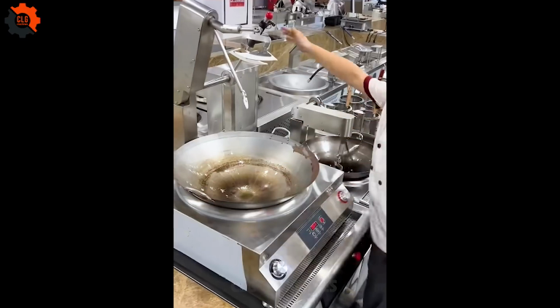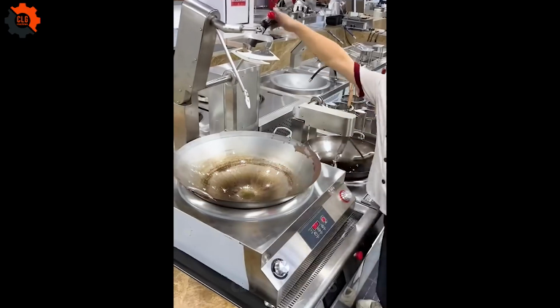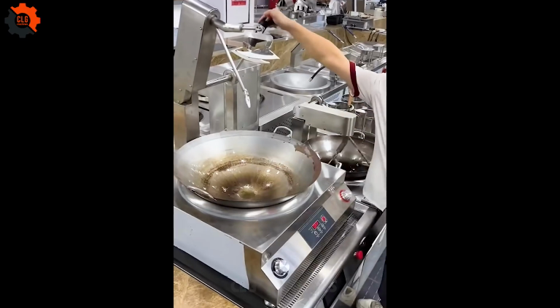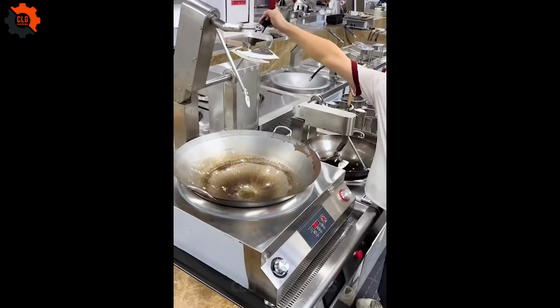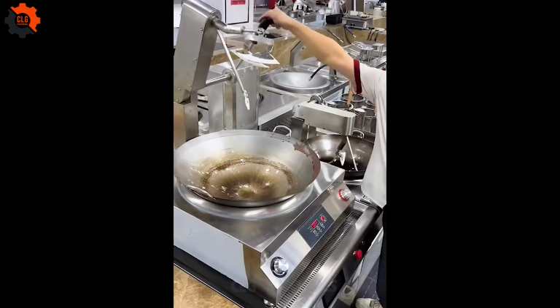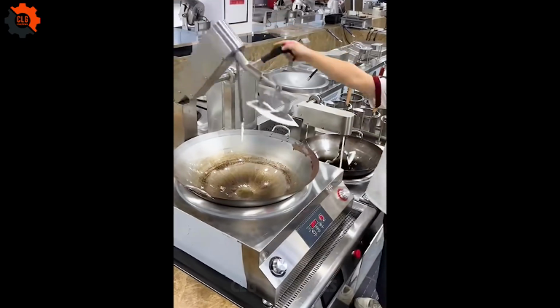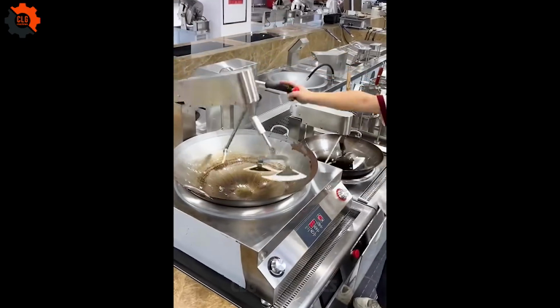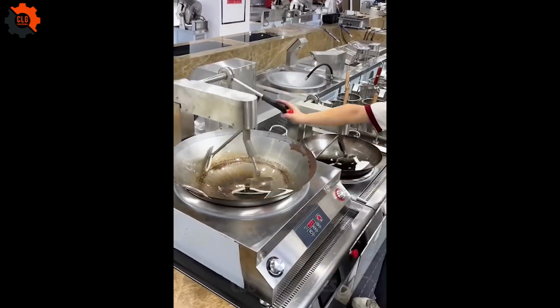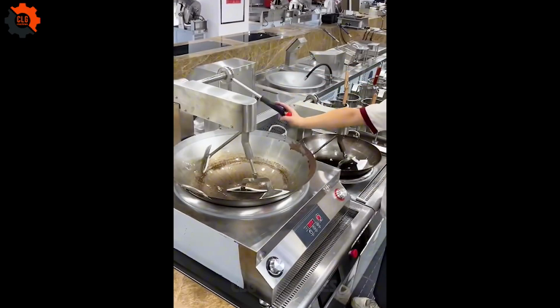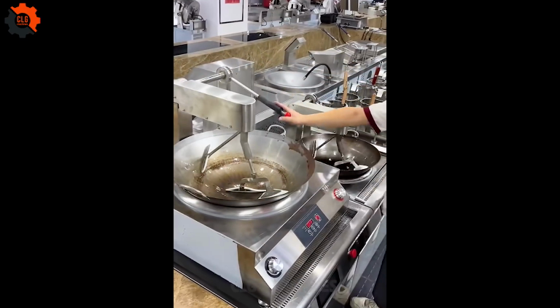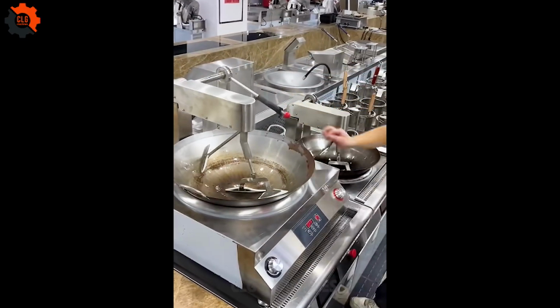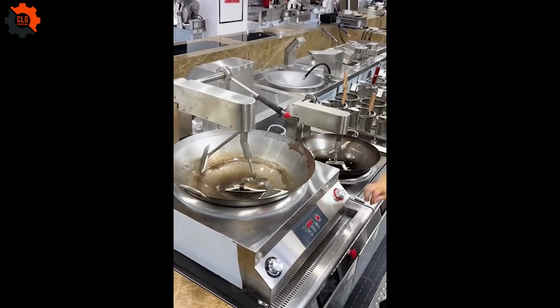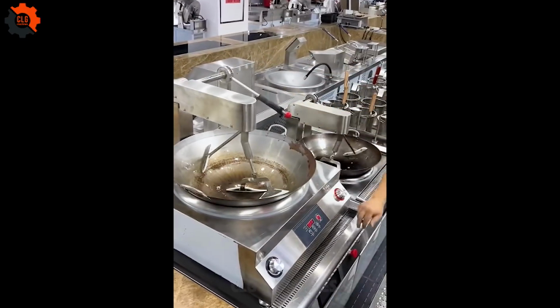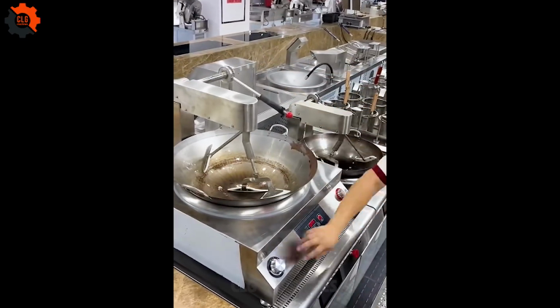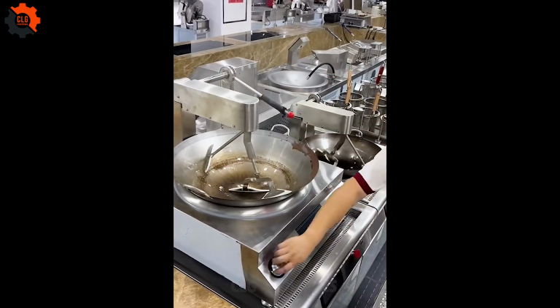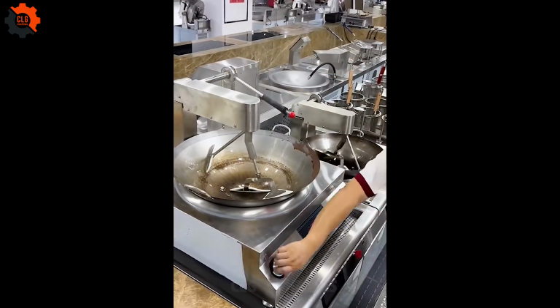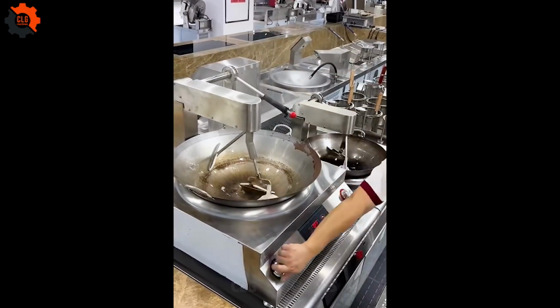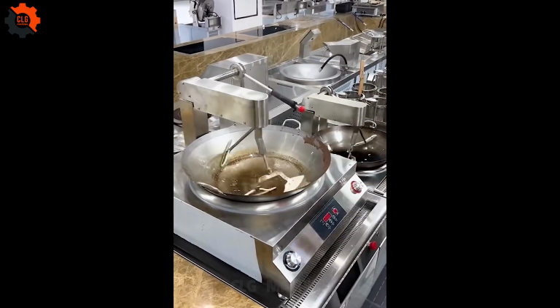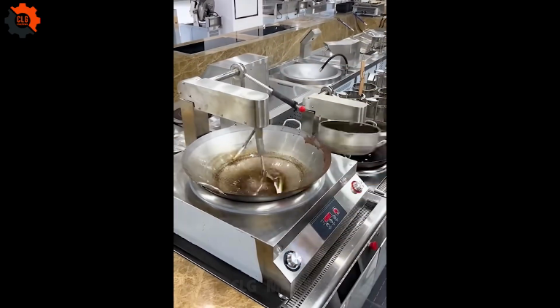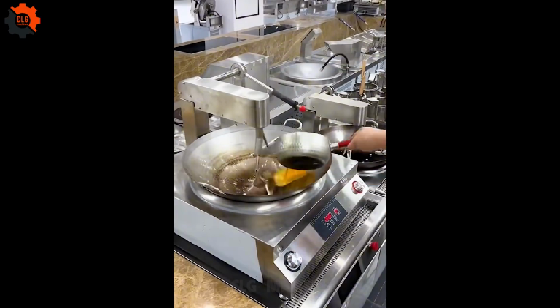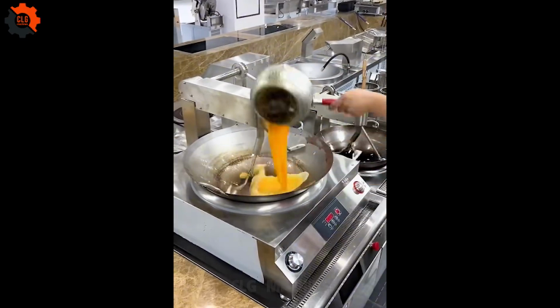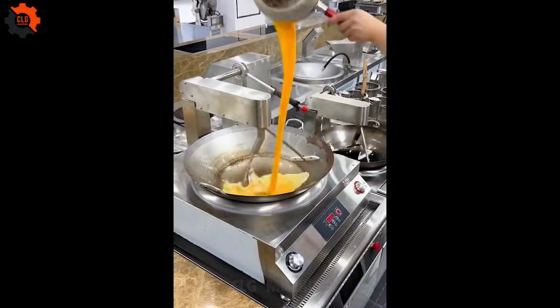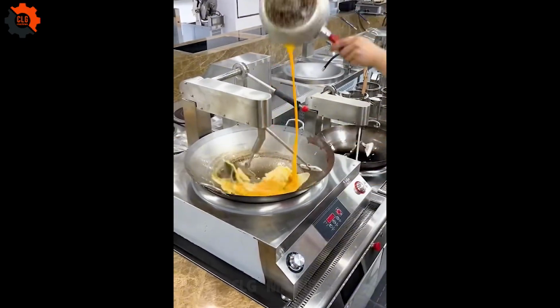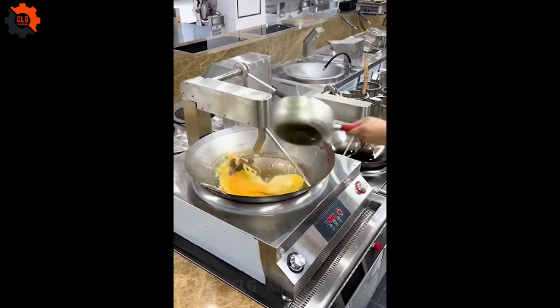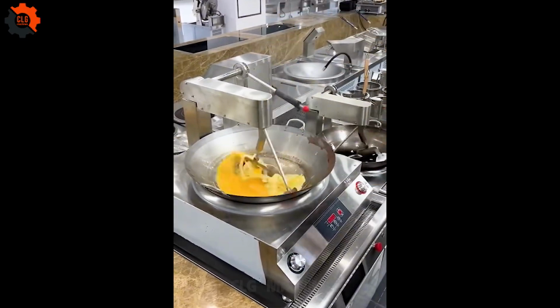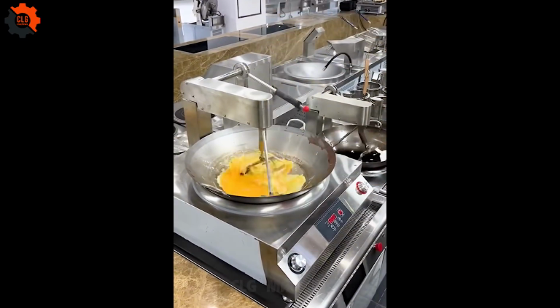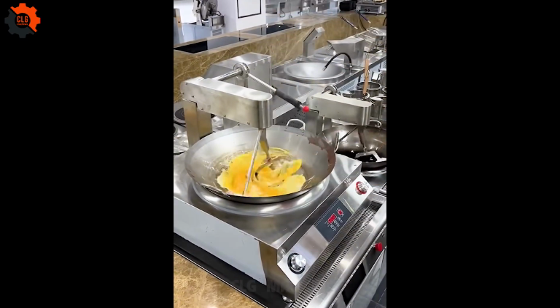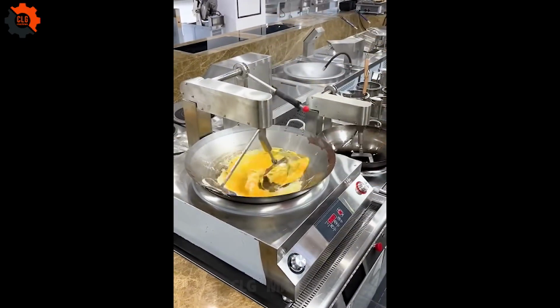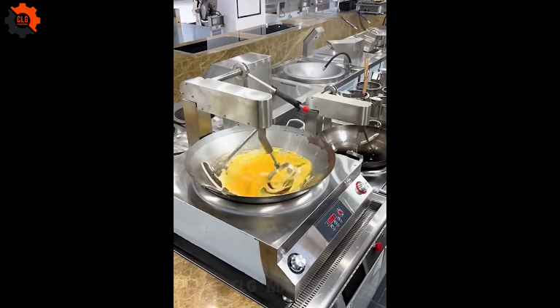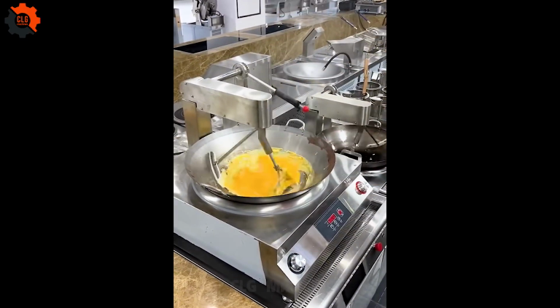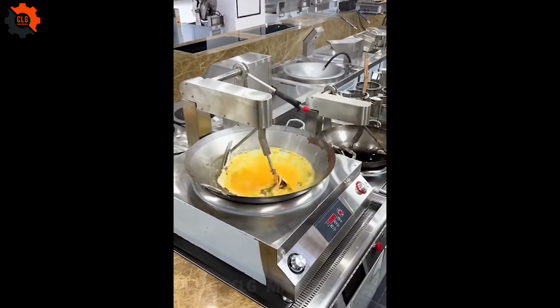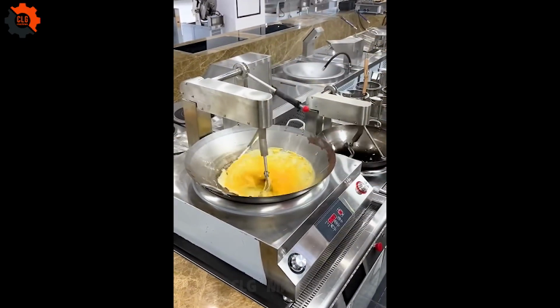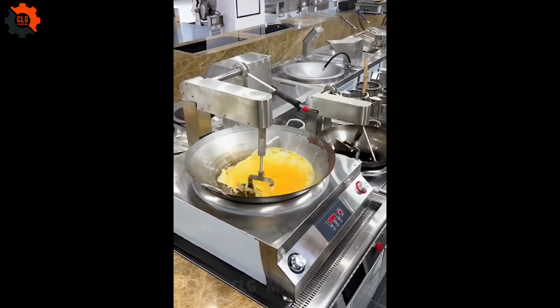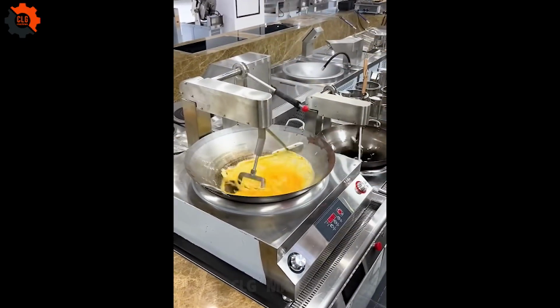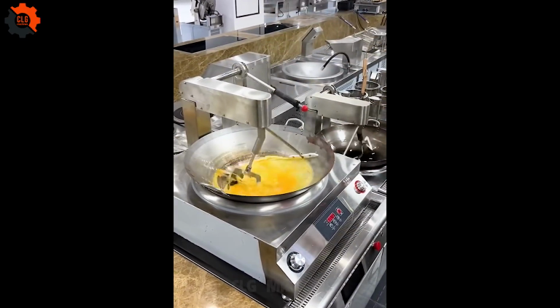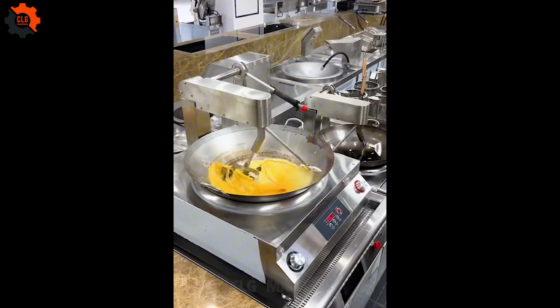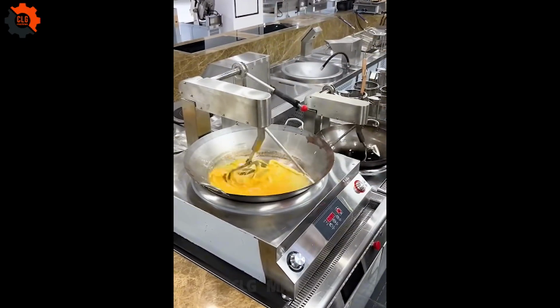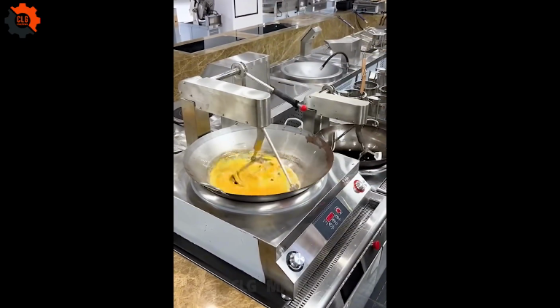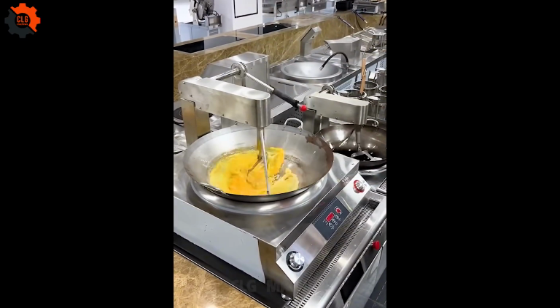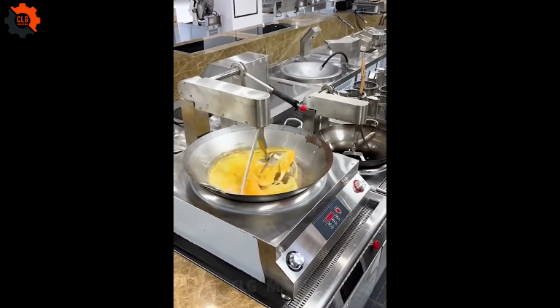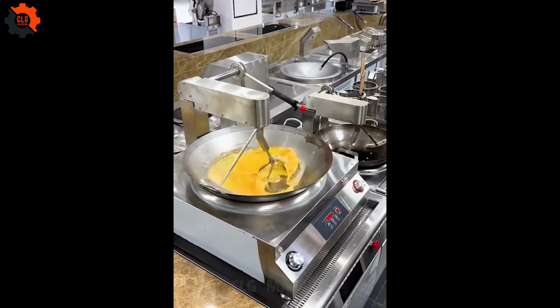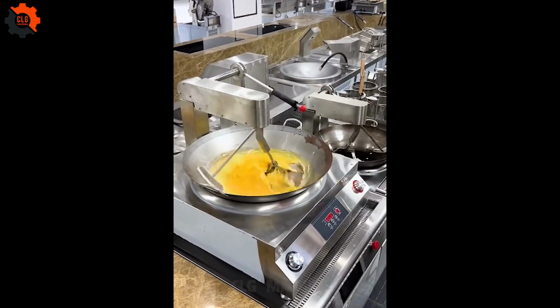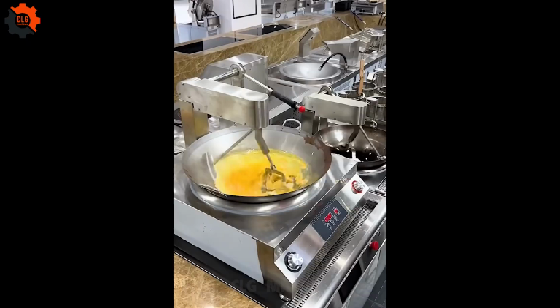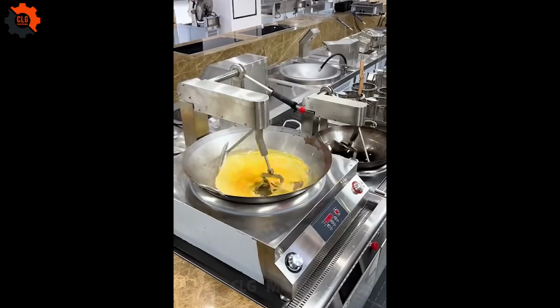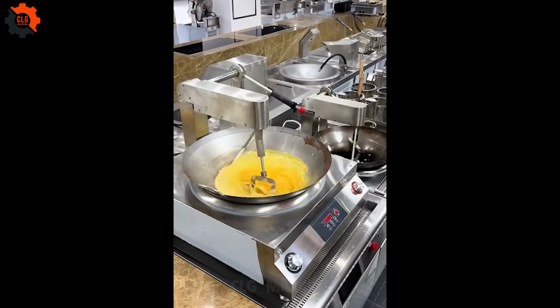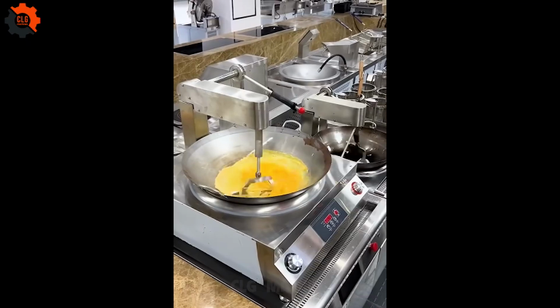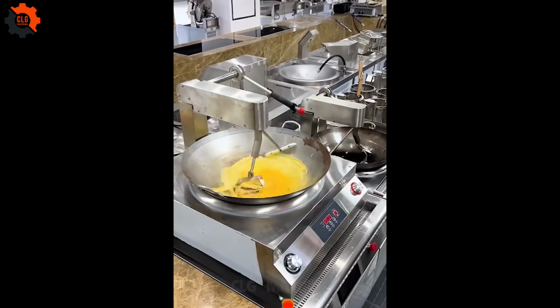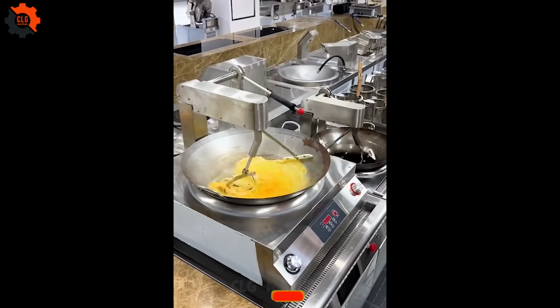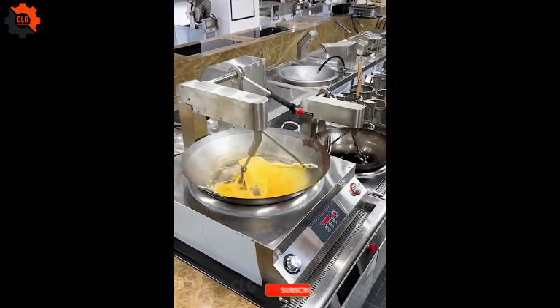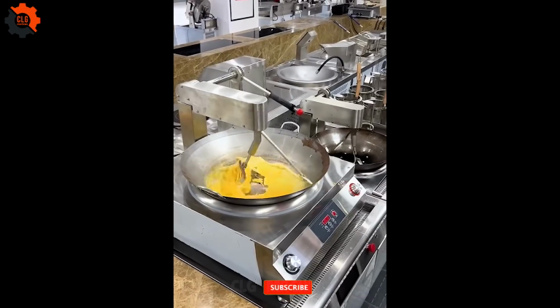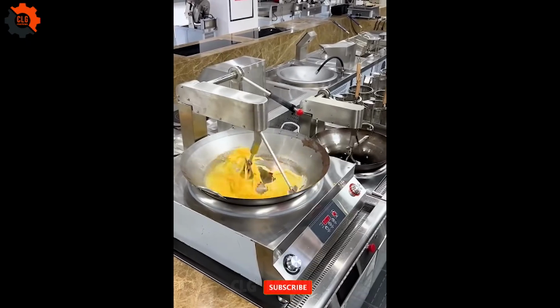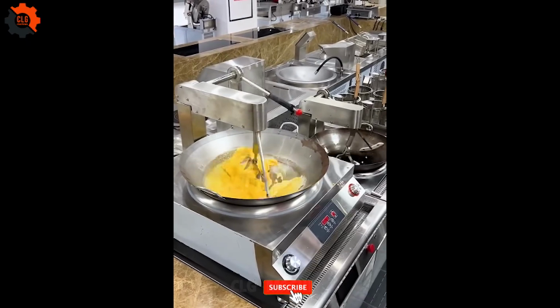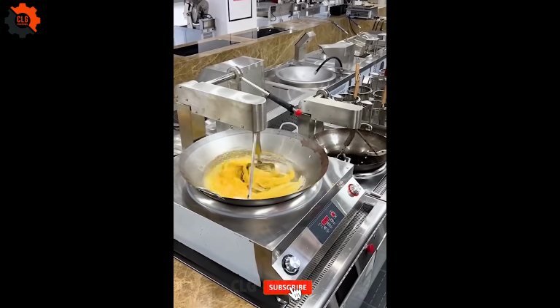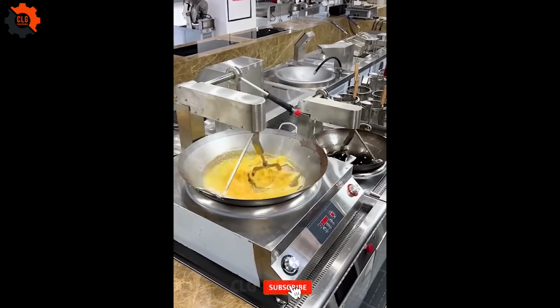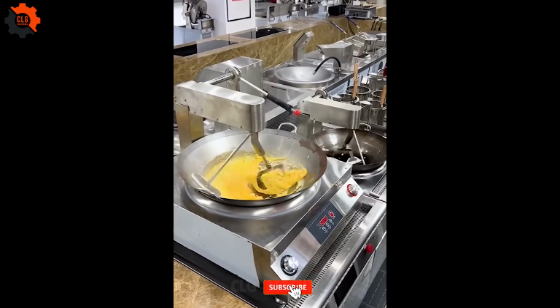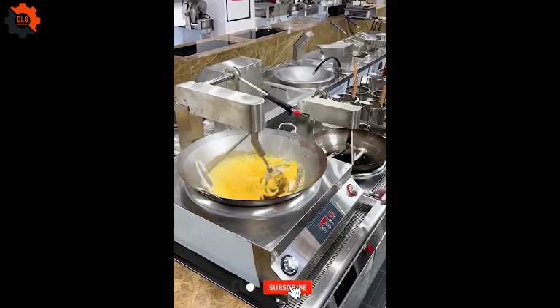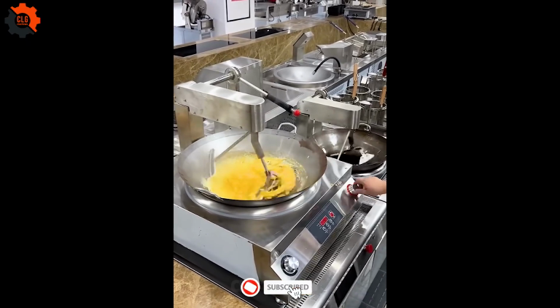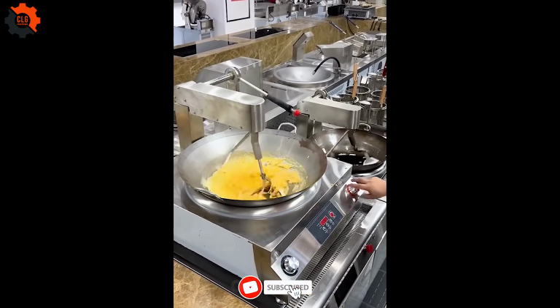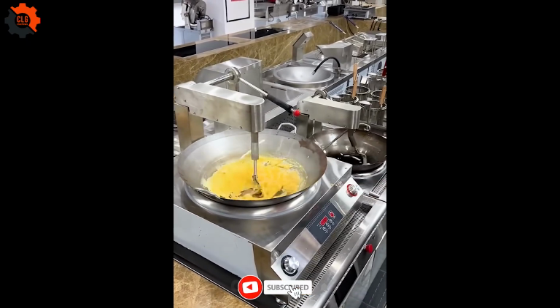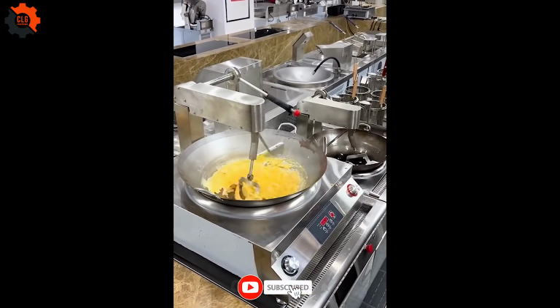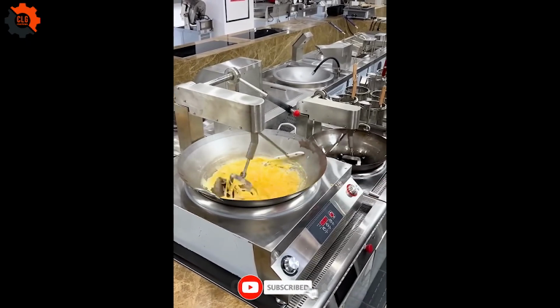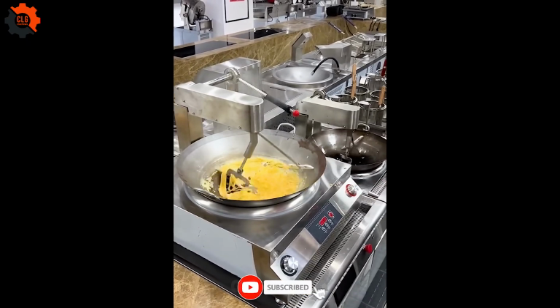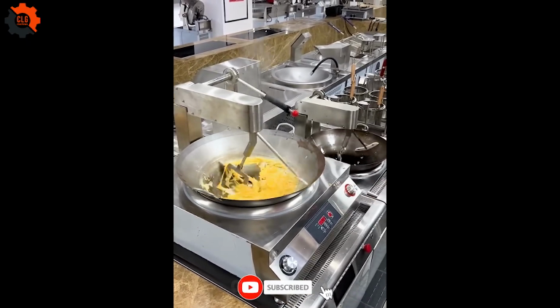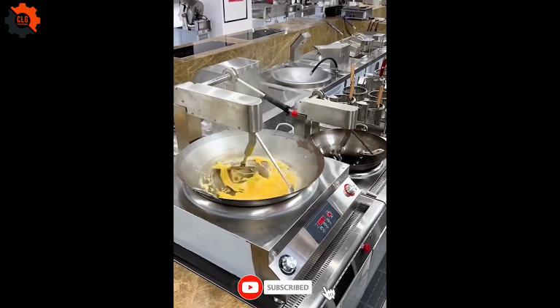This automatic egg stir-frying machine is truly impressive. It helps boost productivity while reducing labor costs.